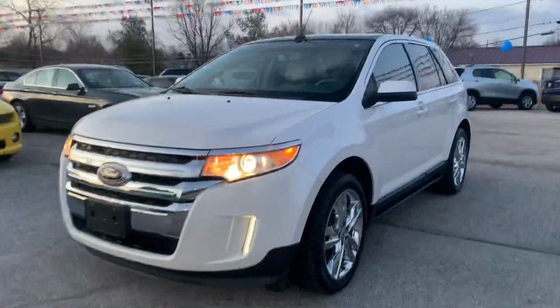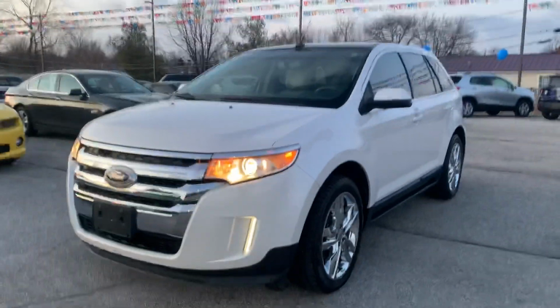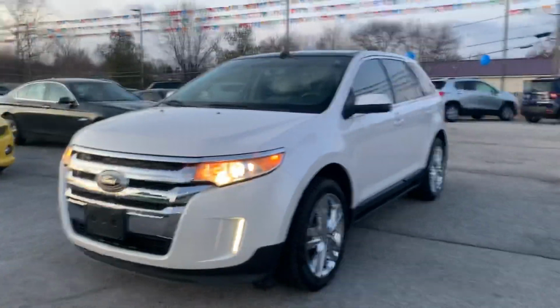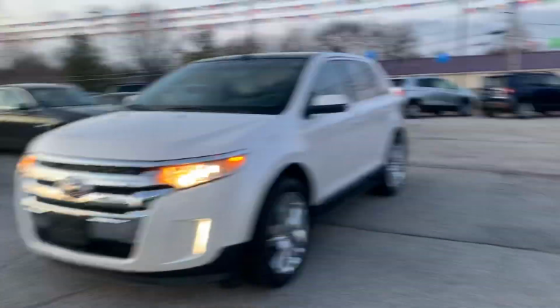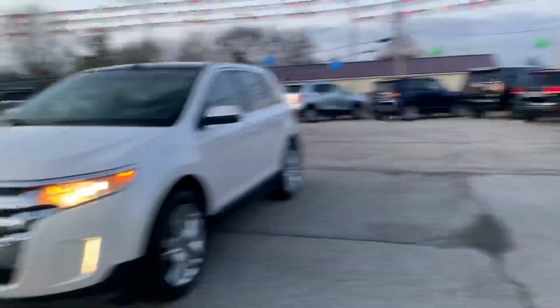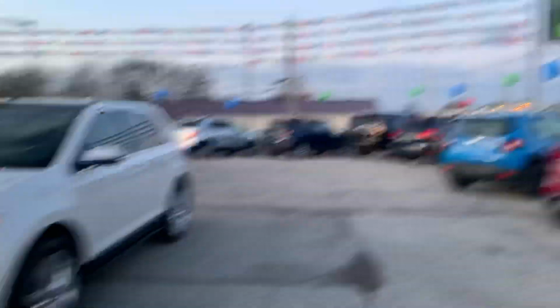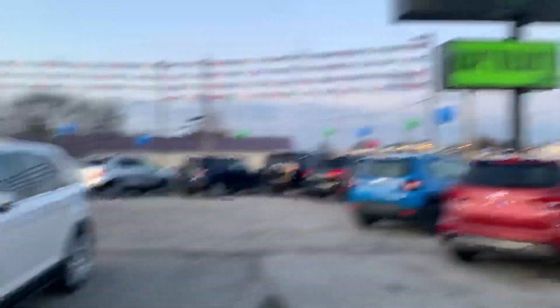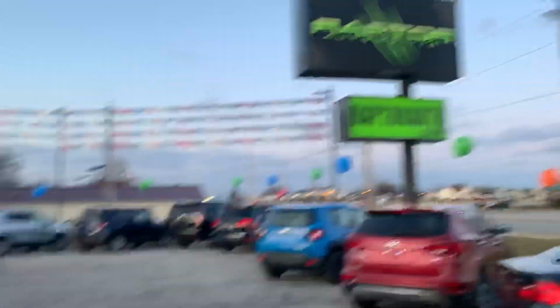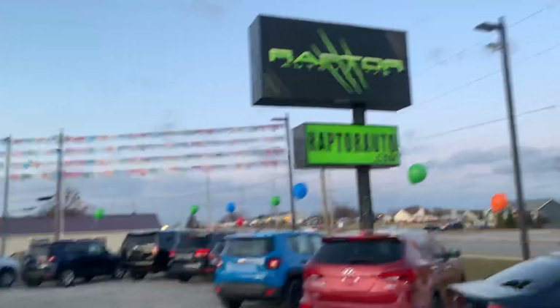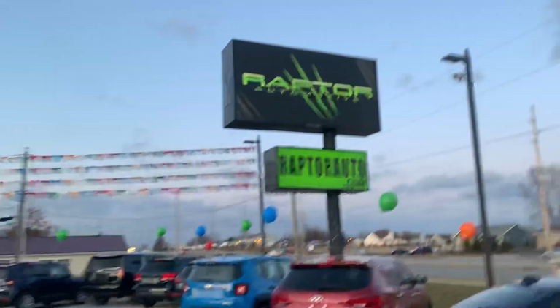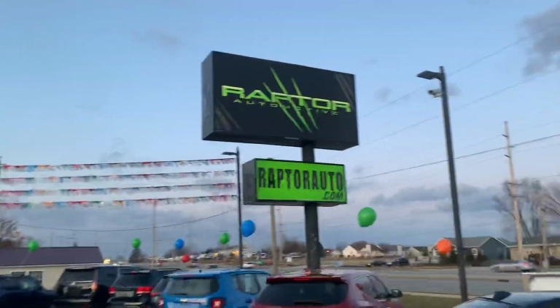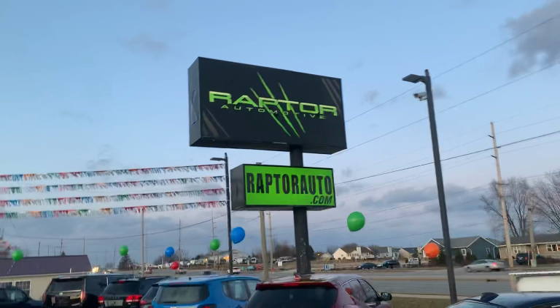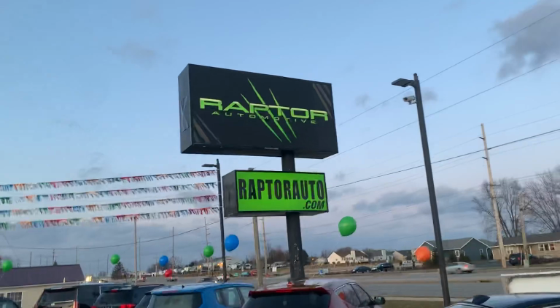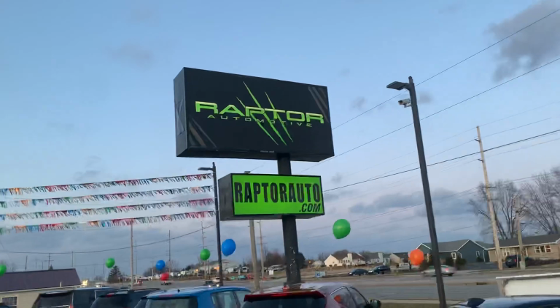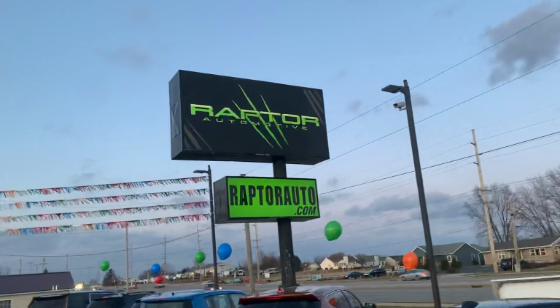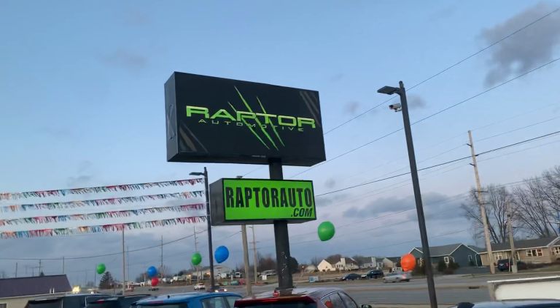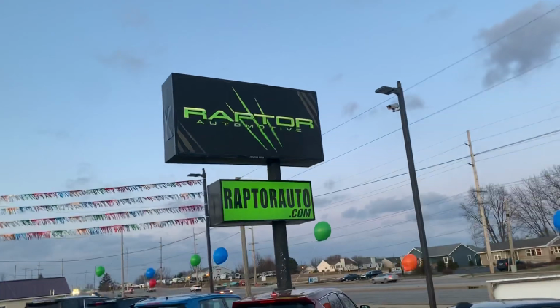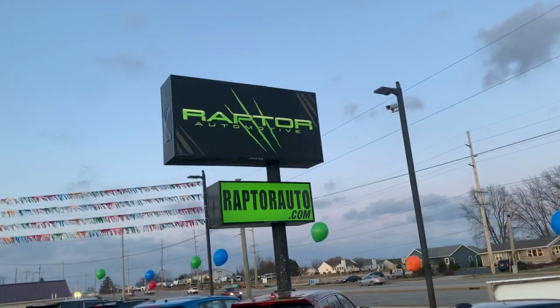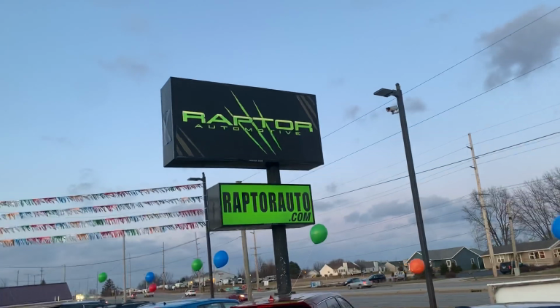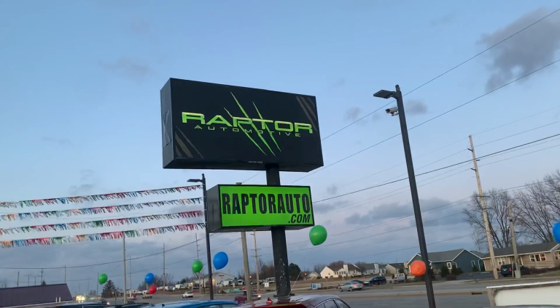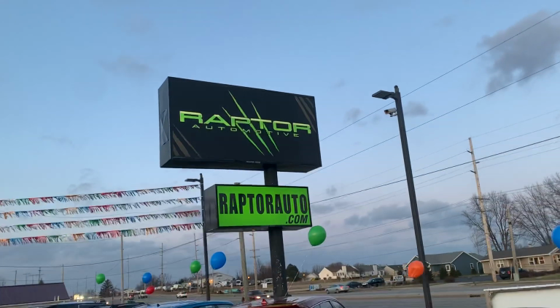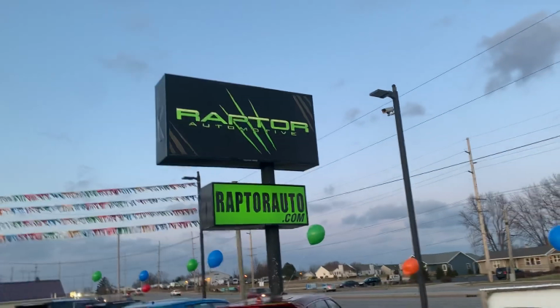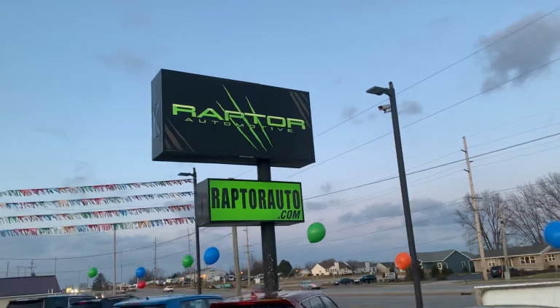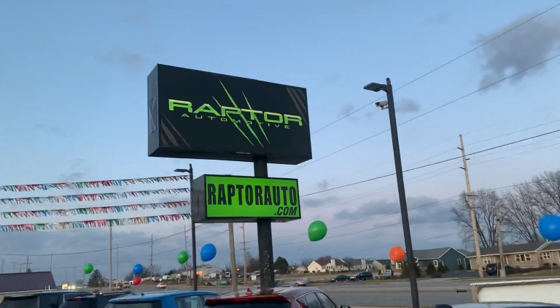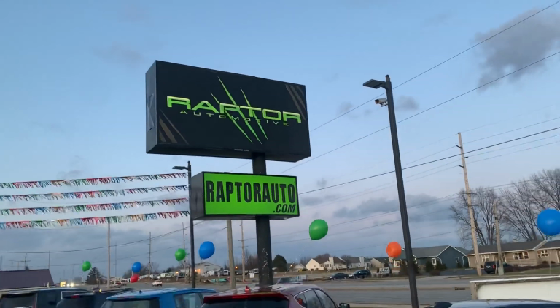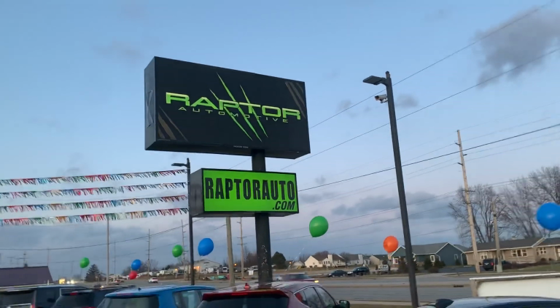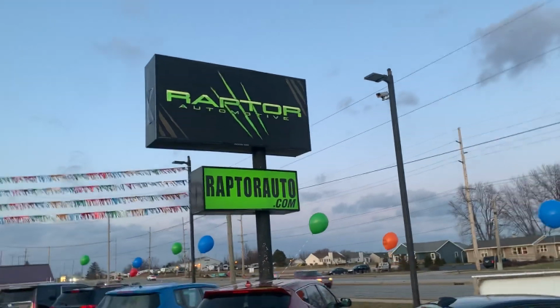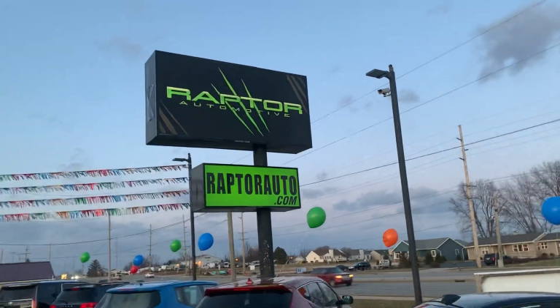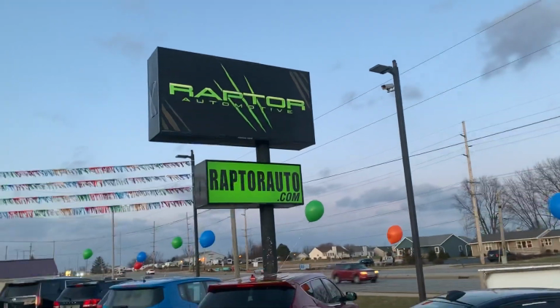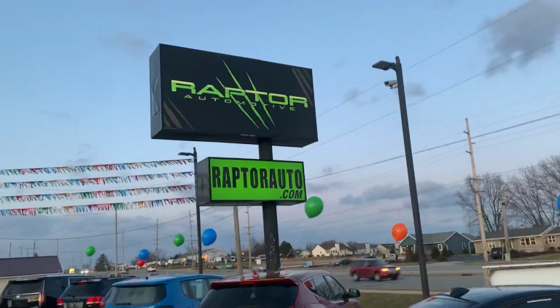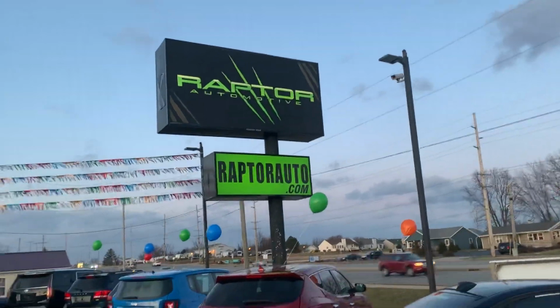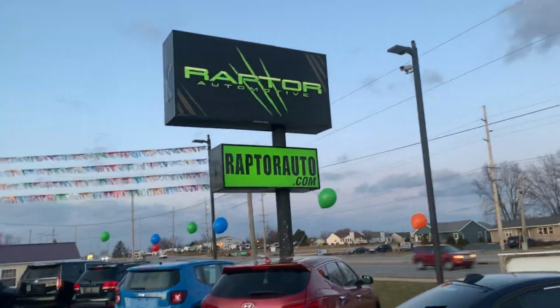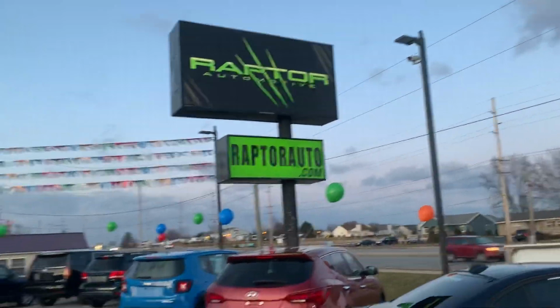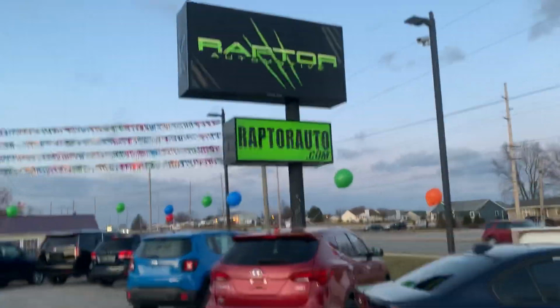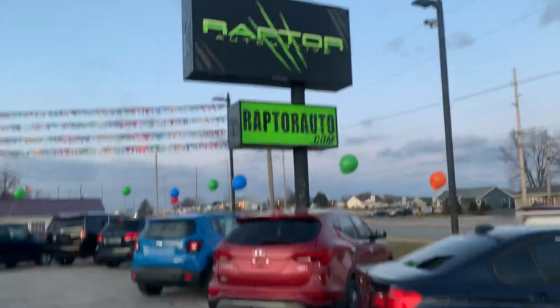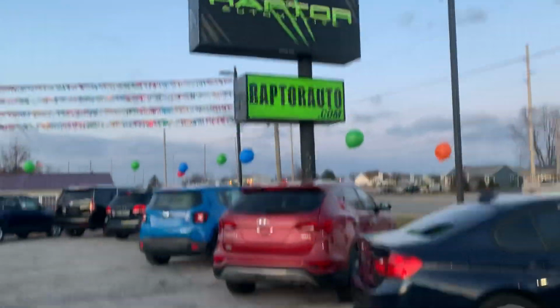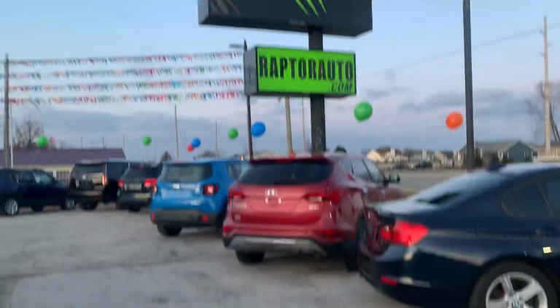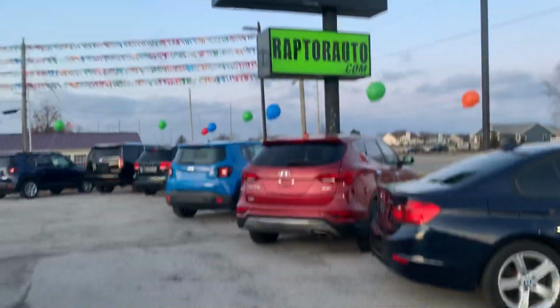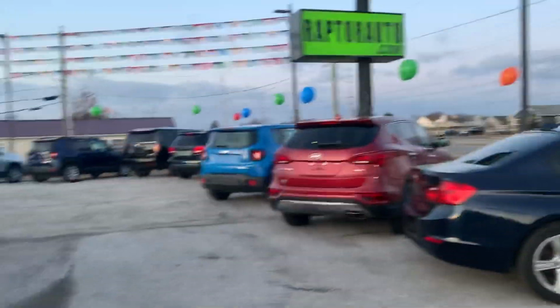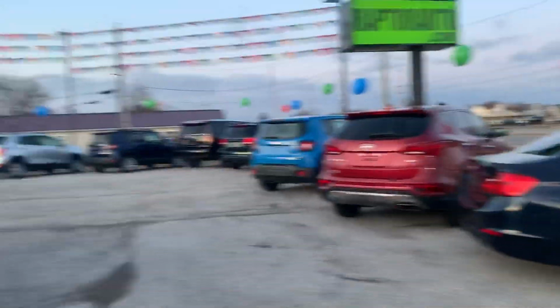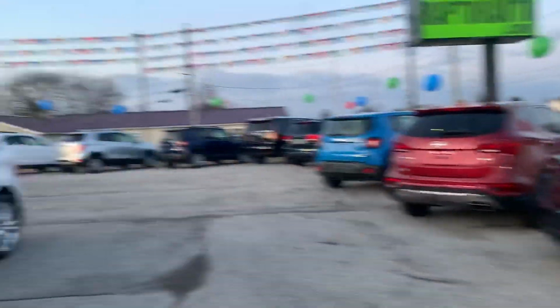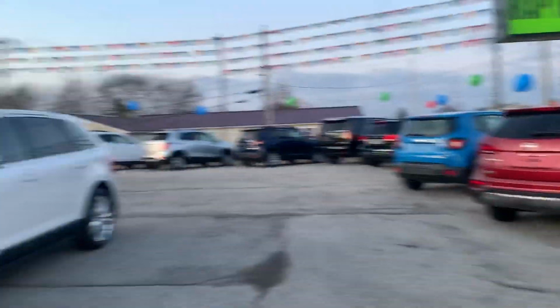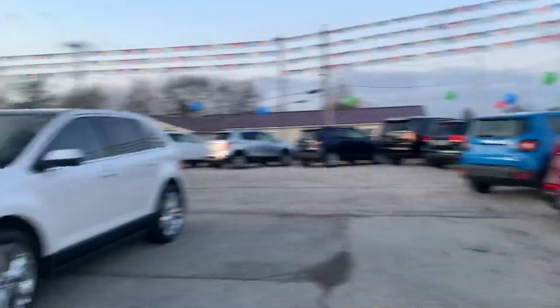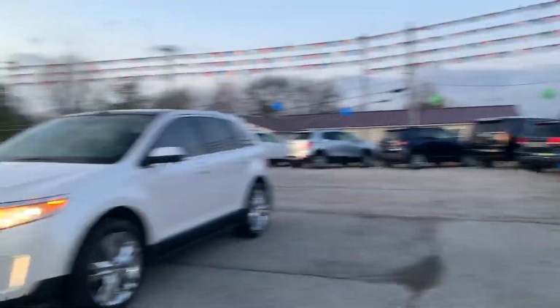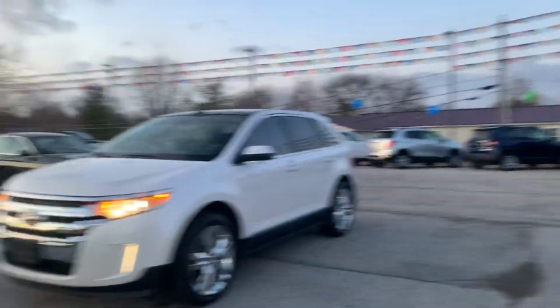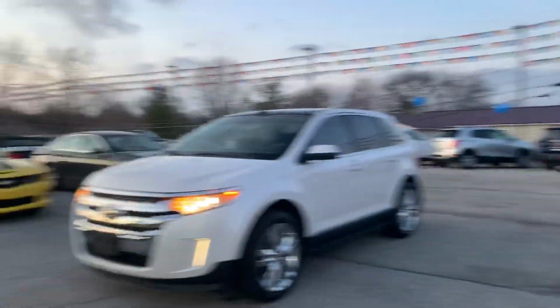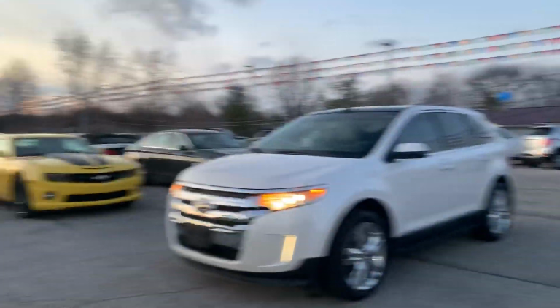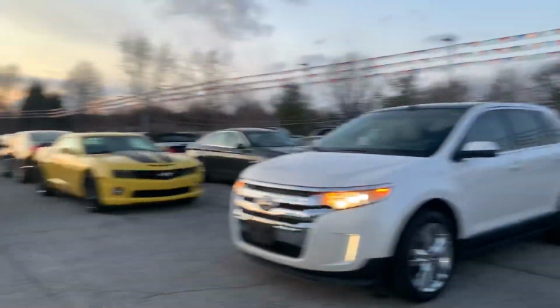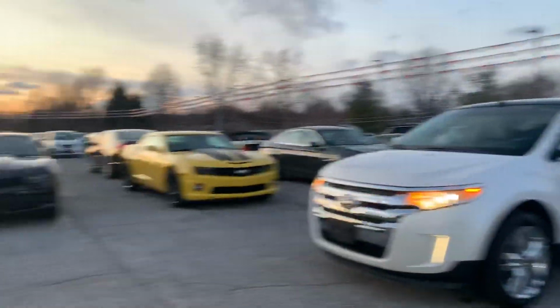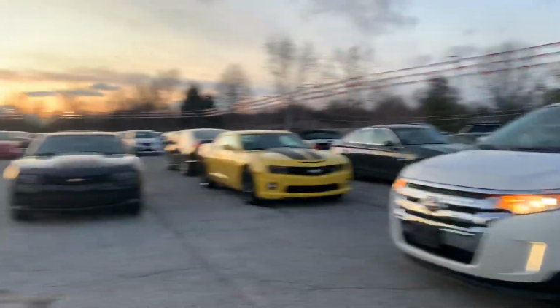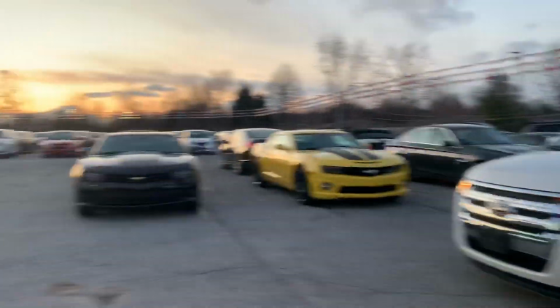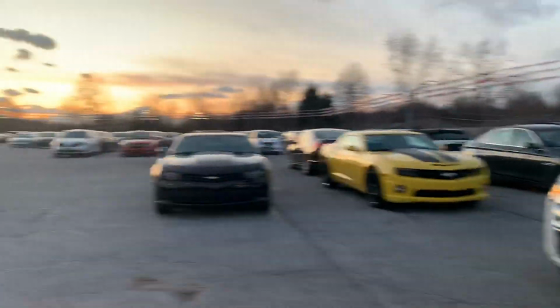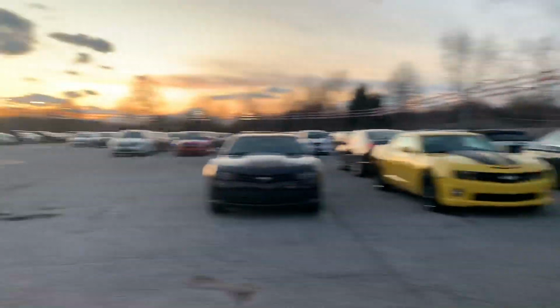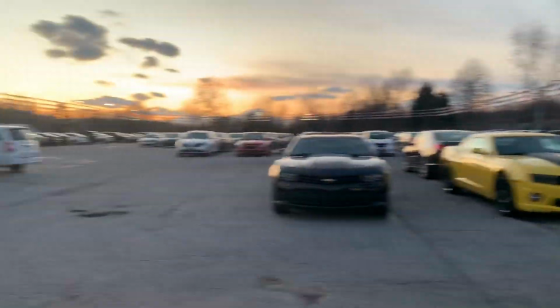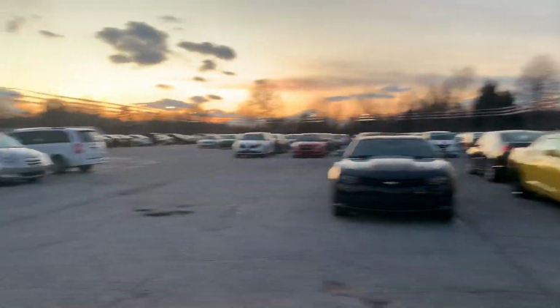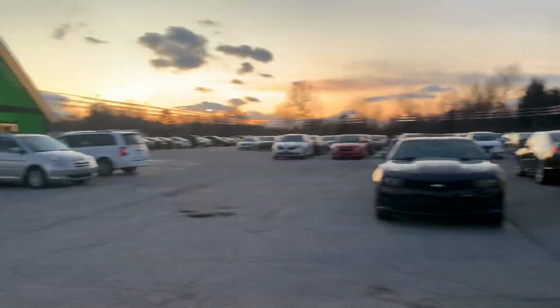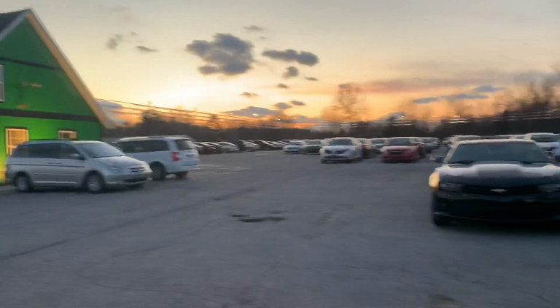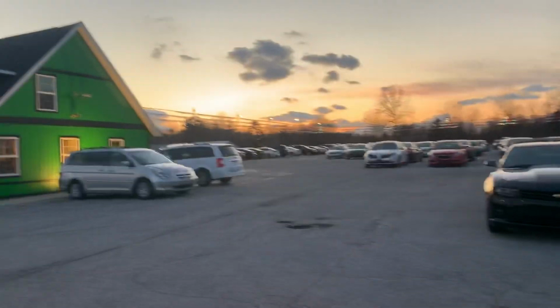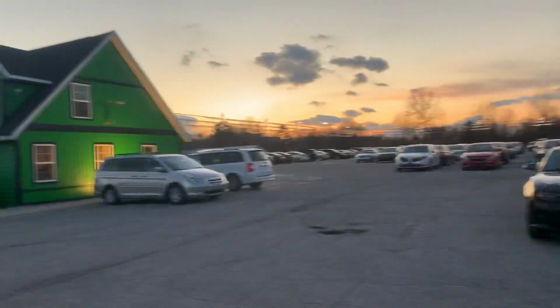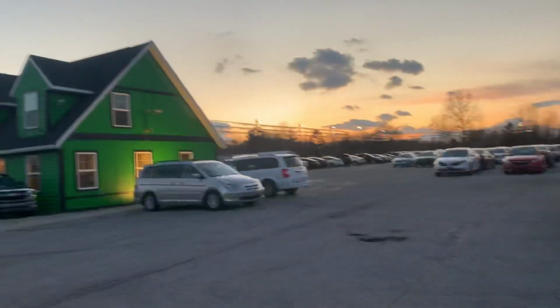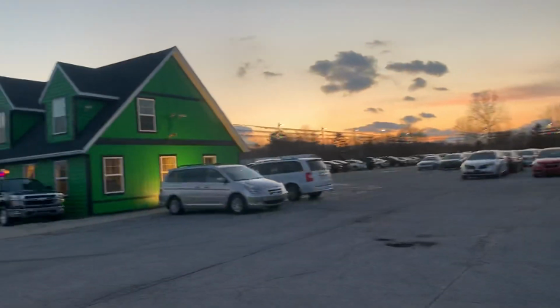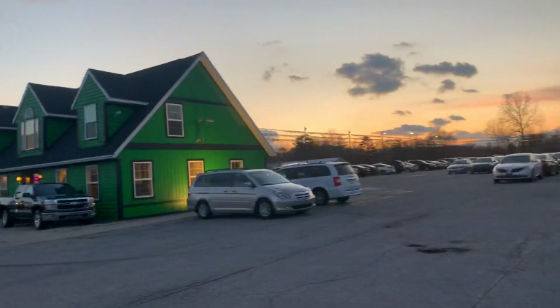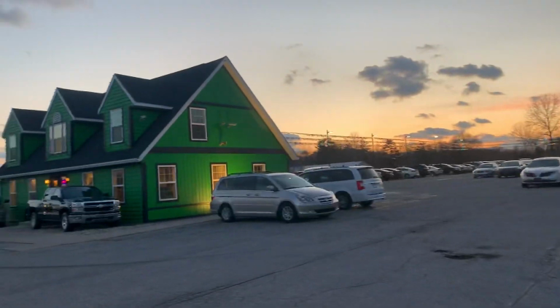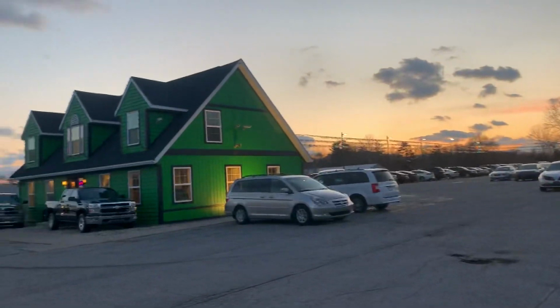If you have any other questions, please visit our website raptorauto.com, or just come see us in the big green building on Lima Road.